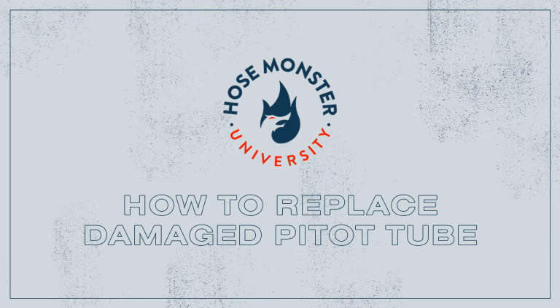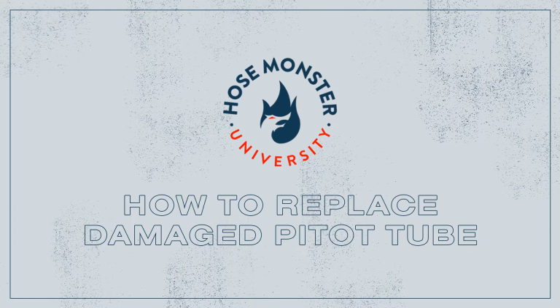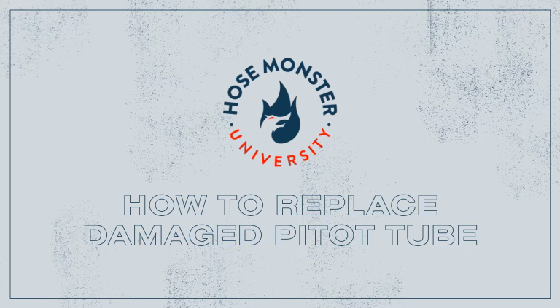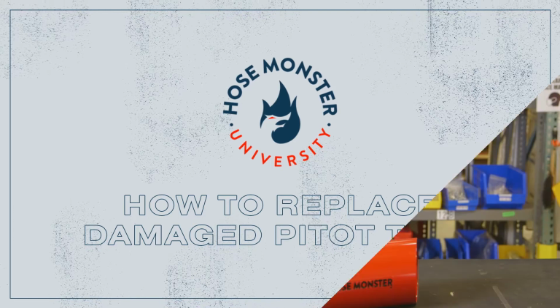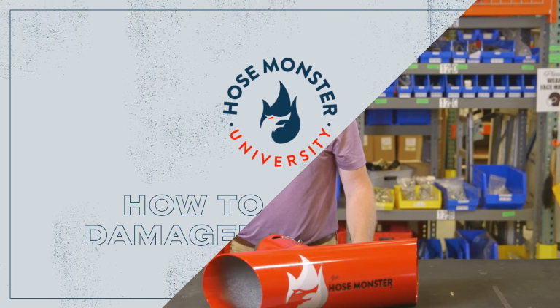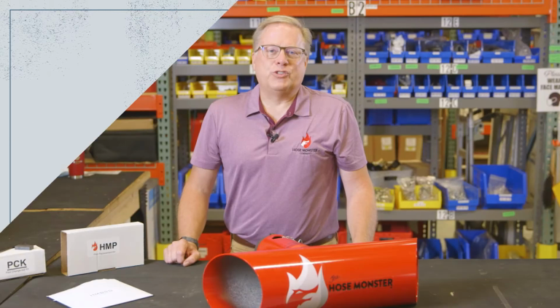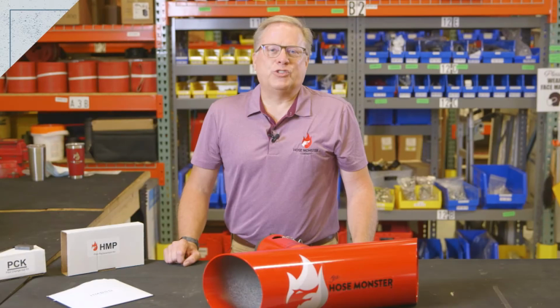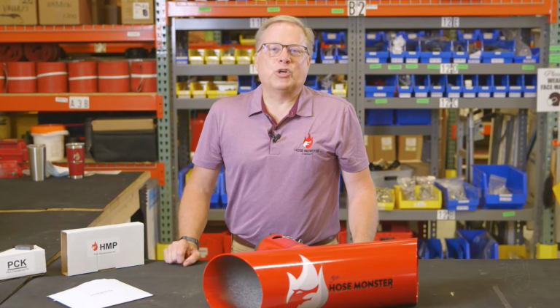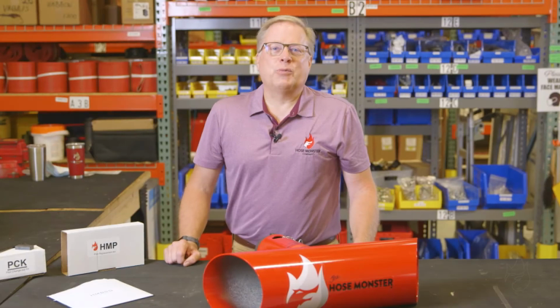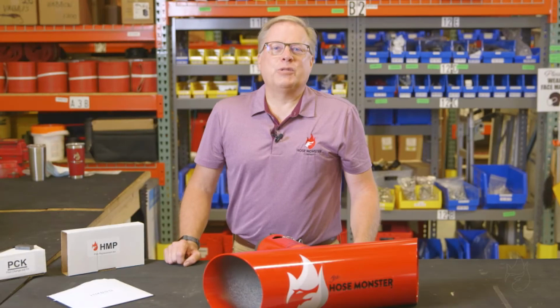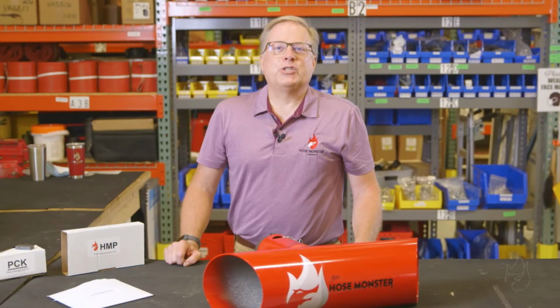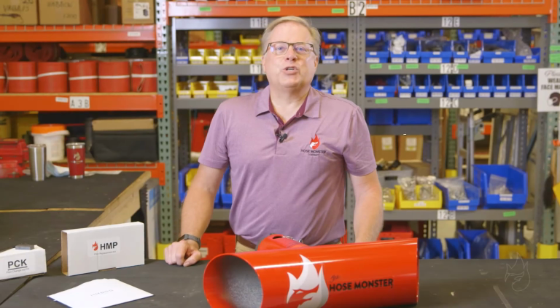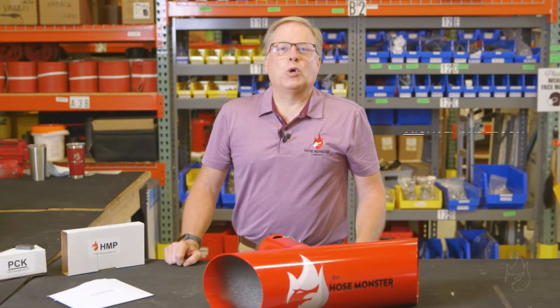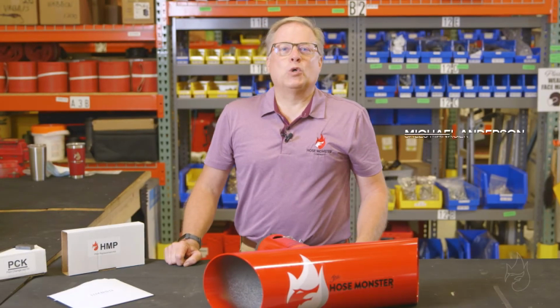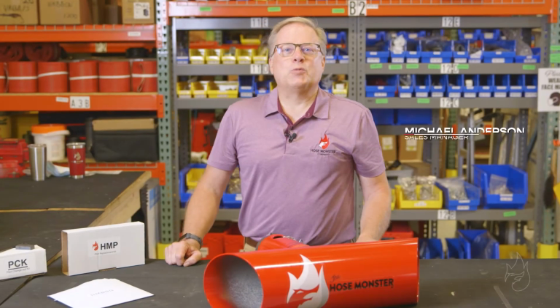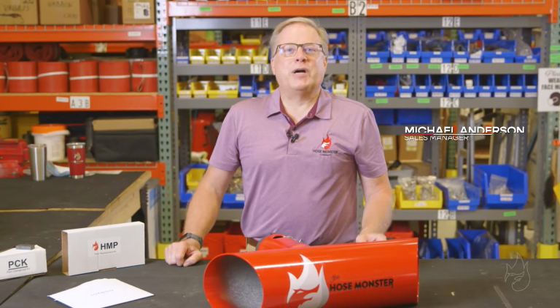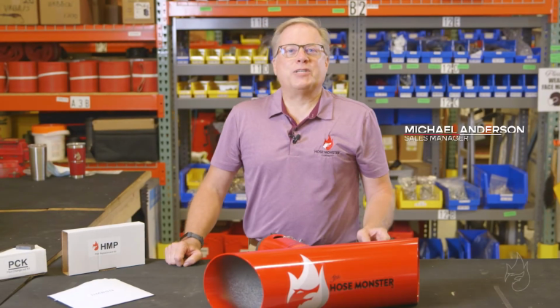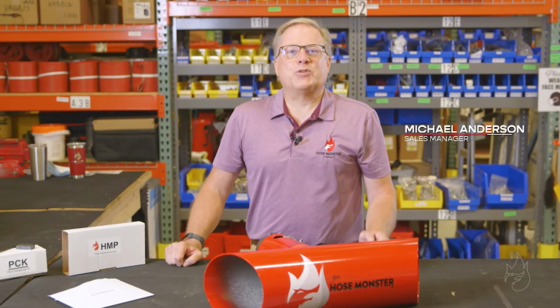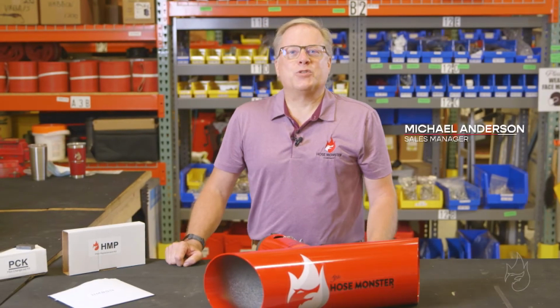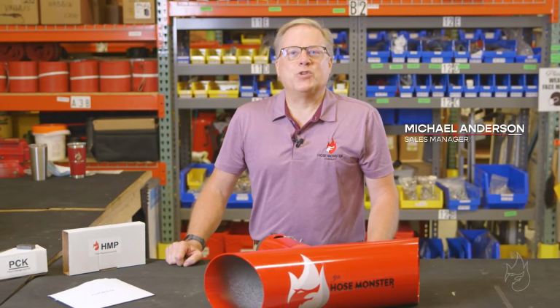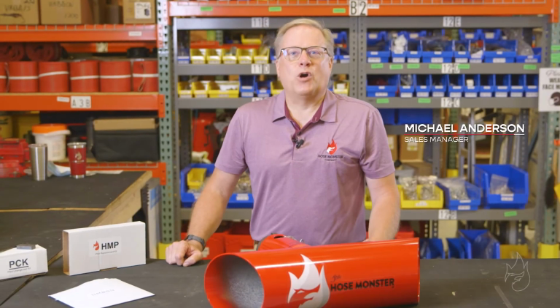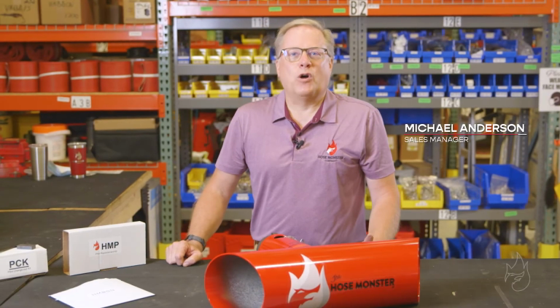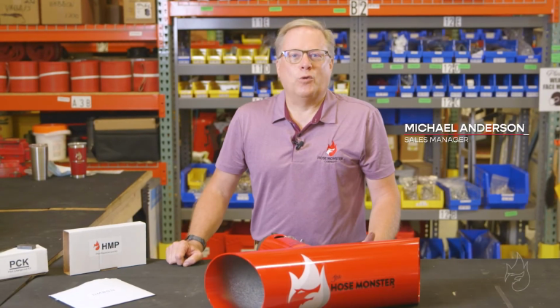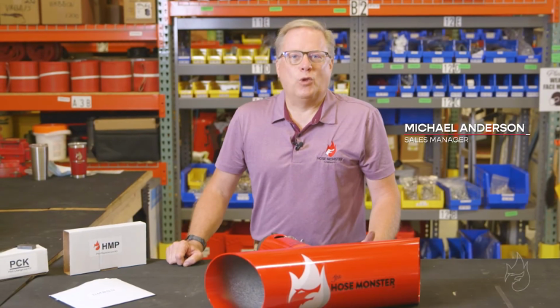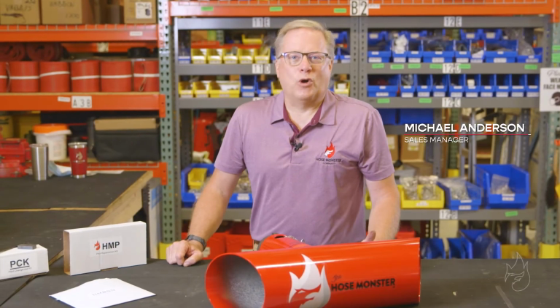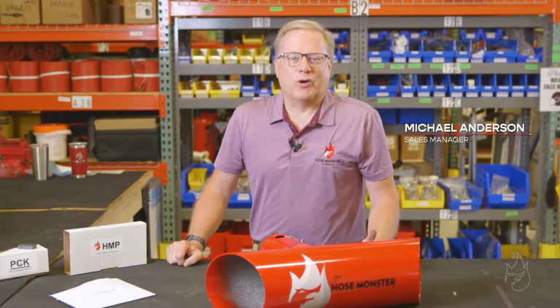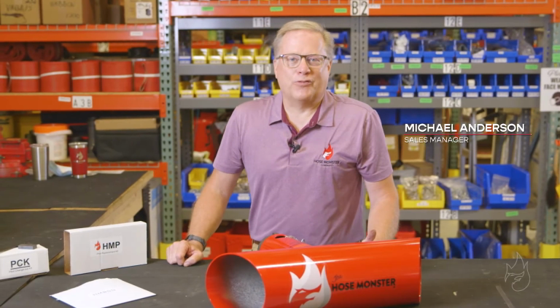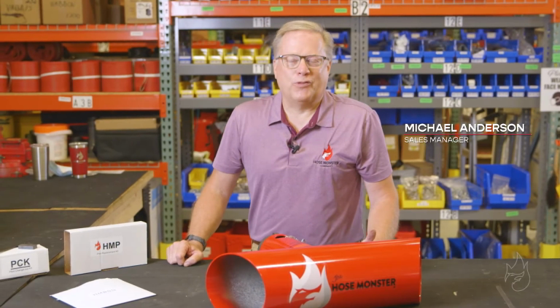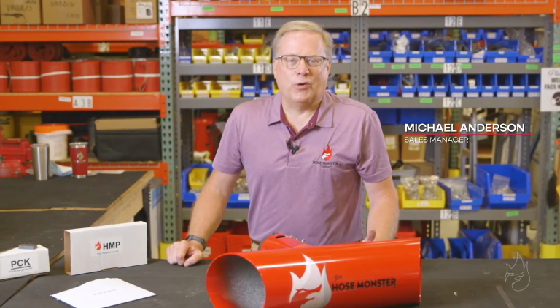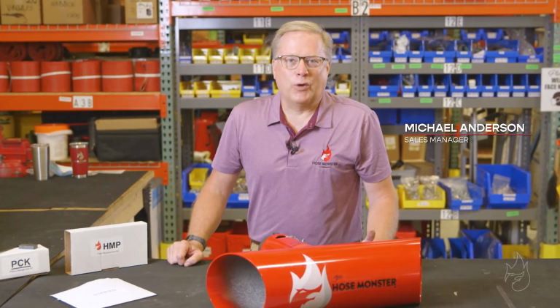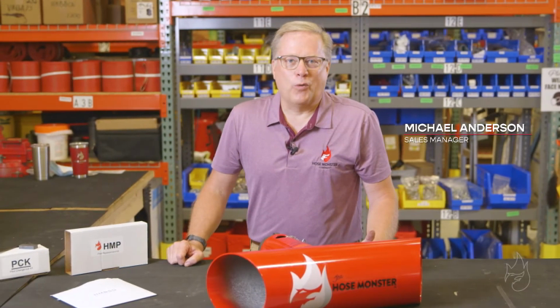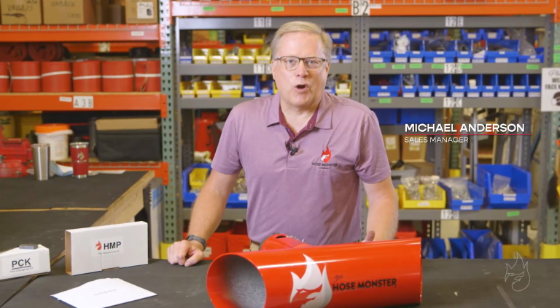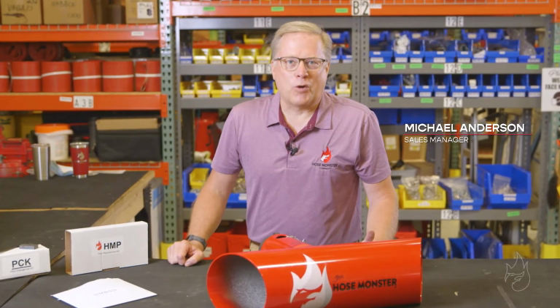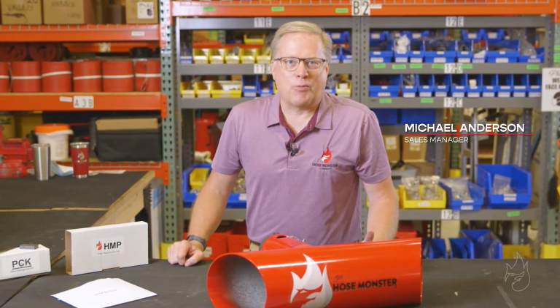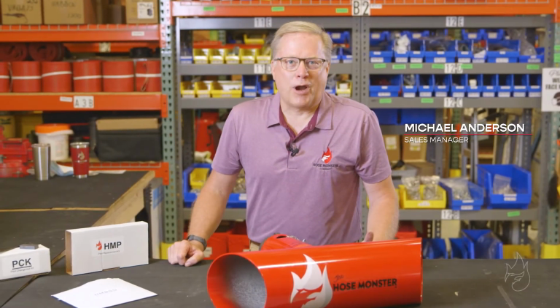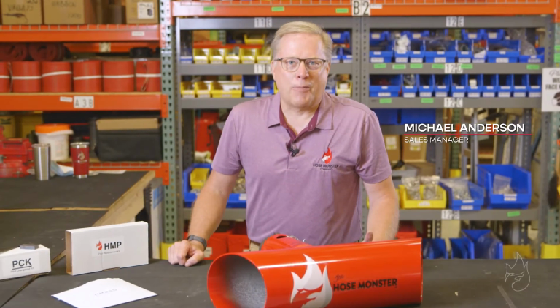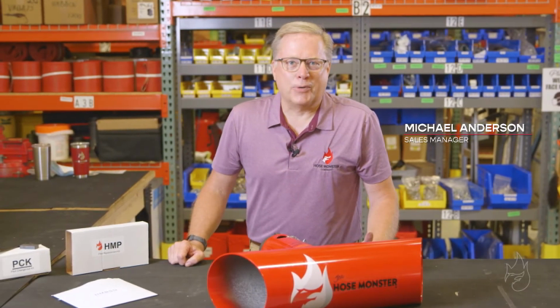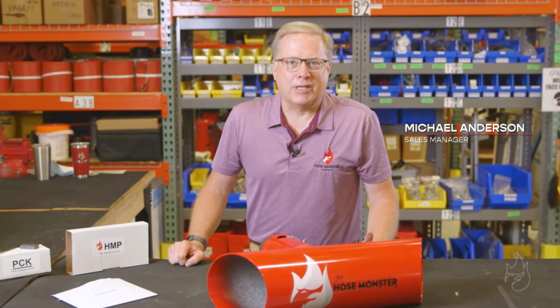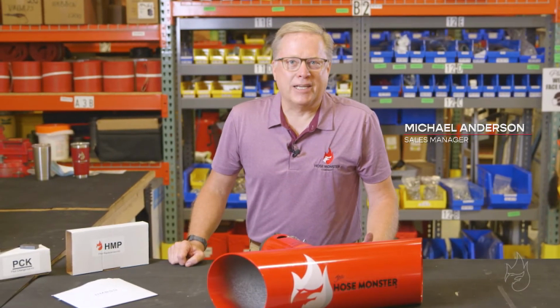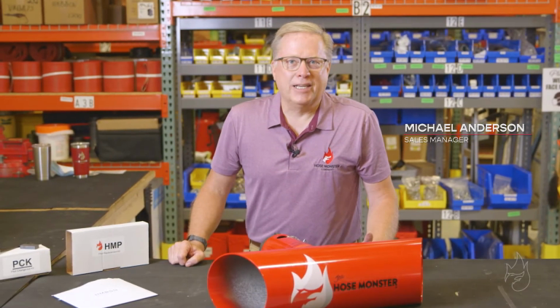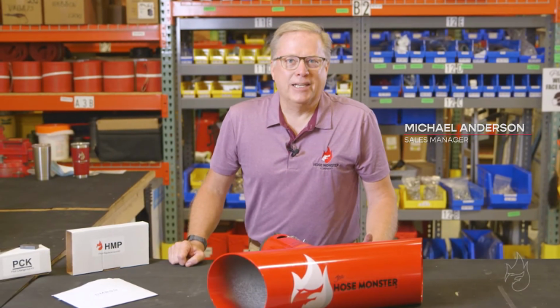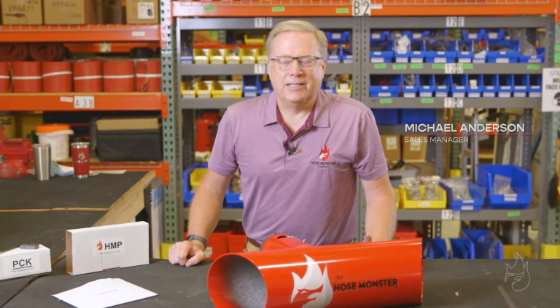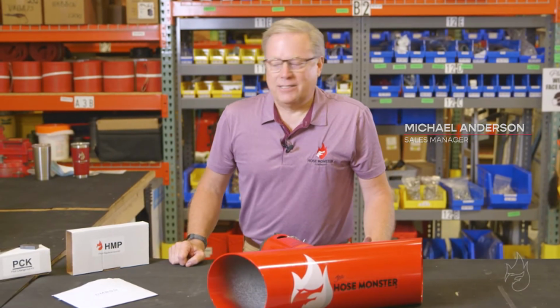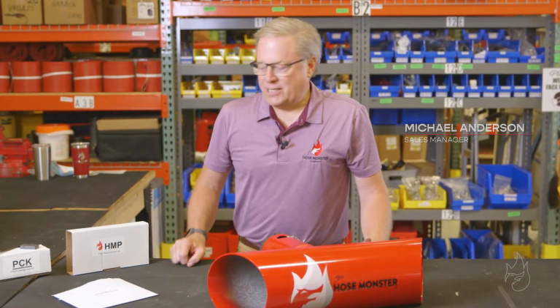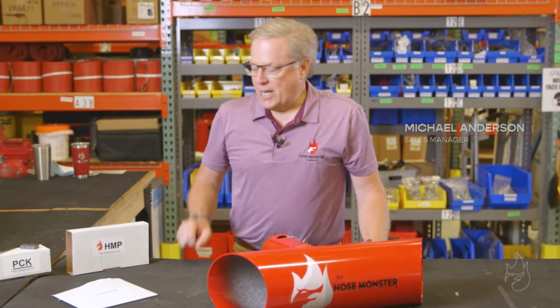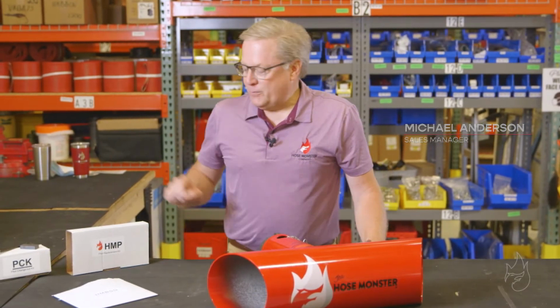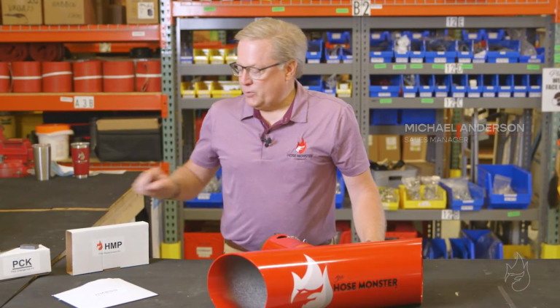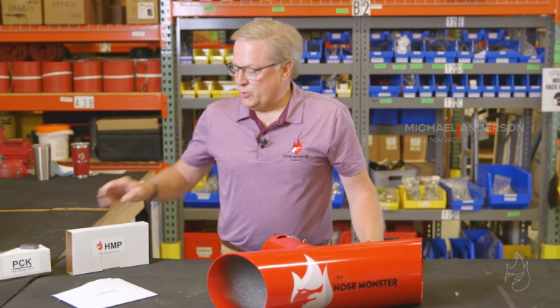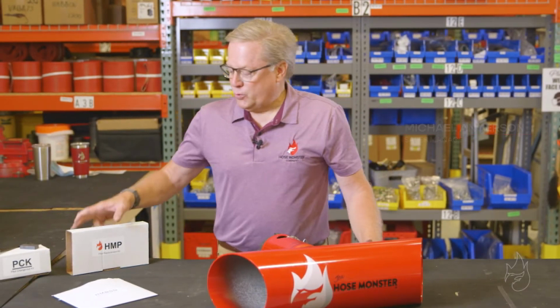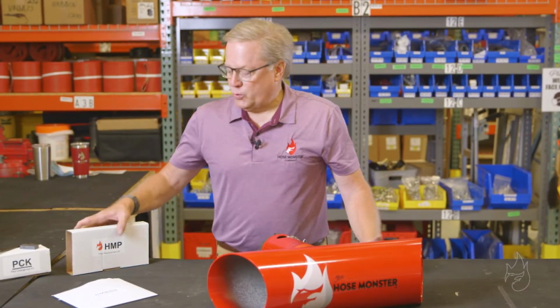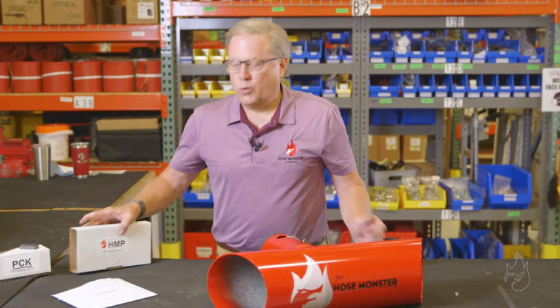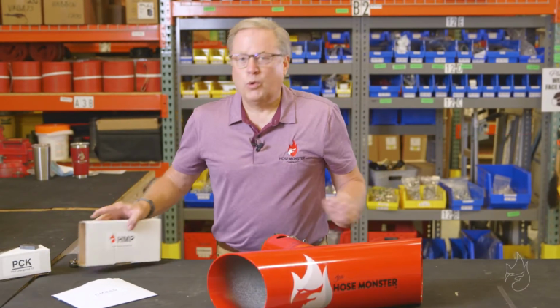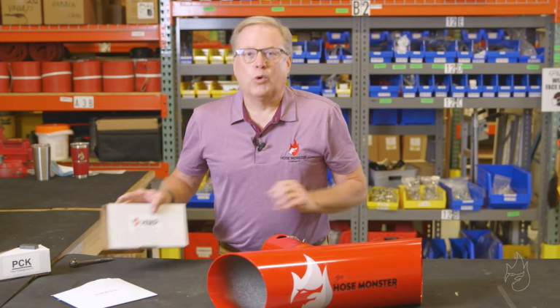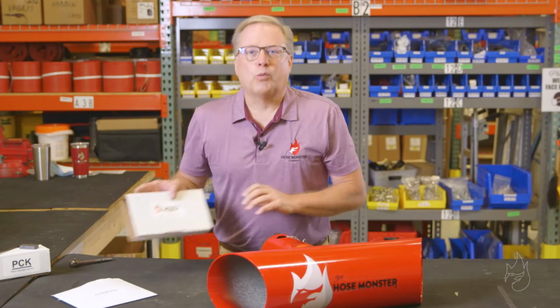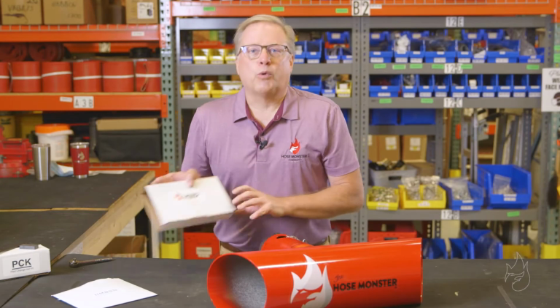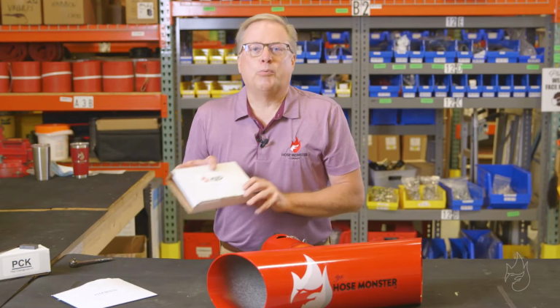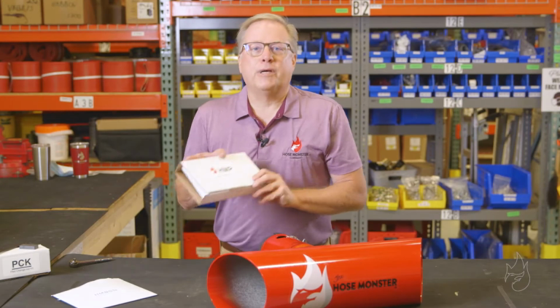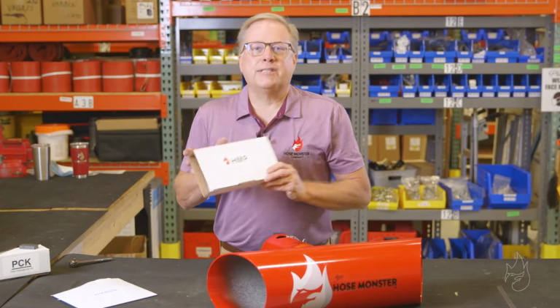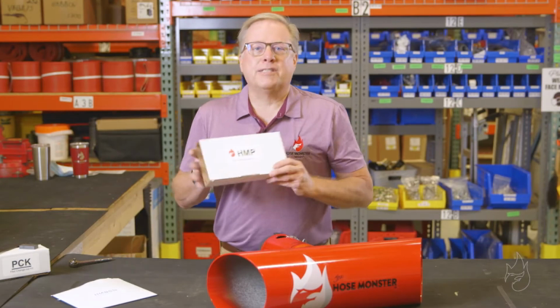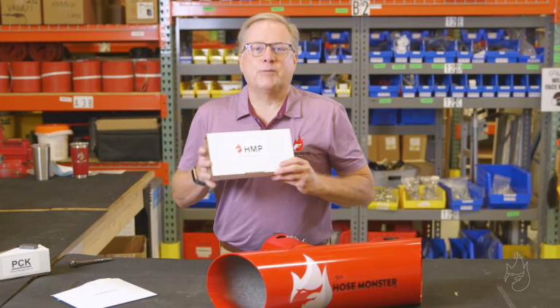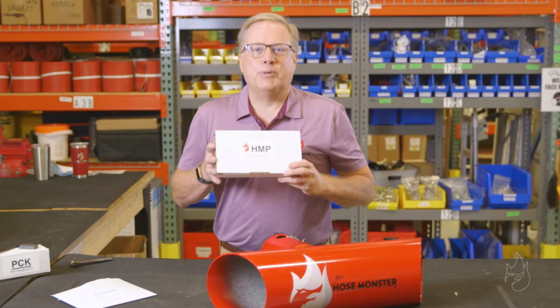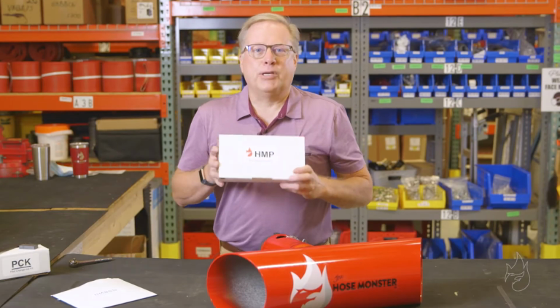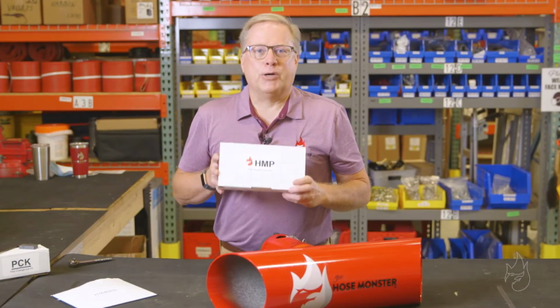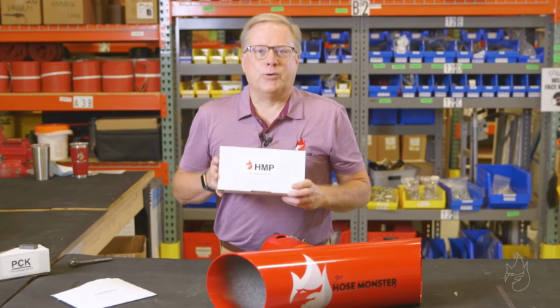You've determined that your hose monster is no longer flowing water properly. It's time to replace the pitot.